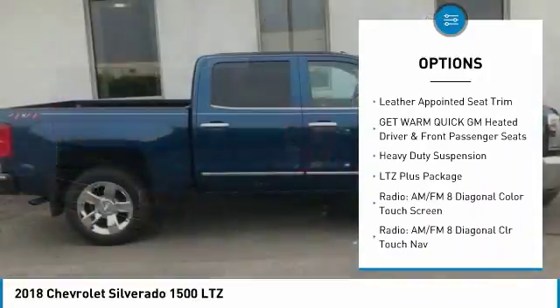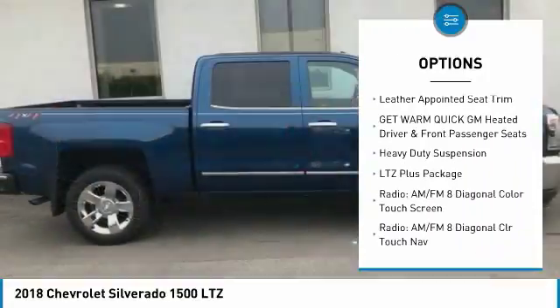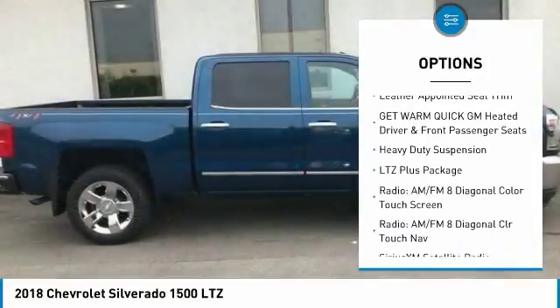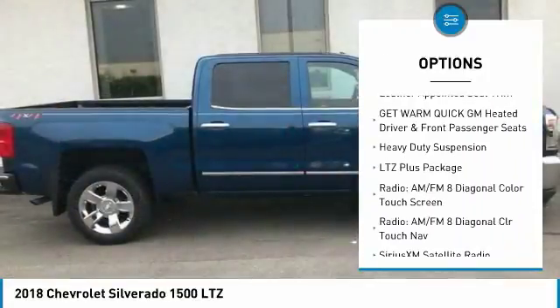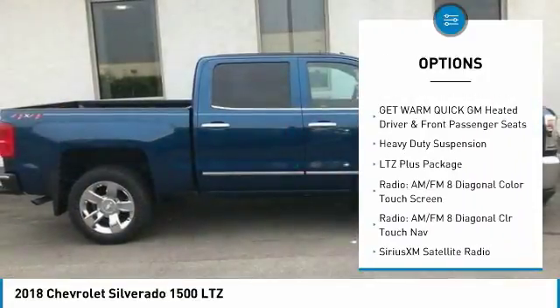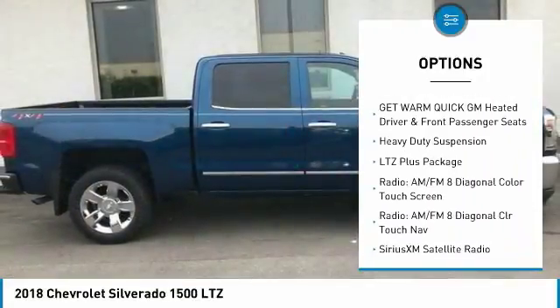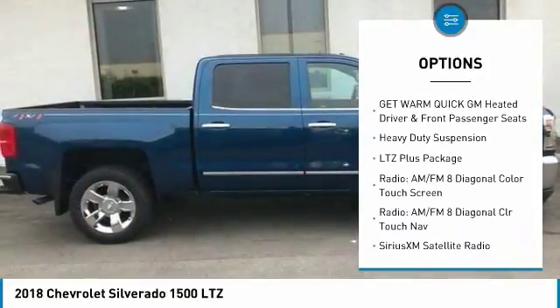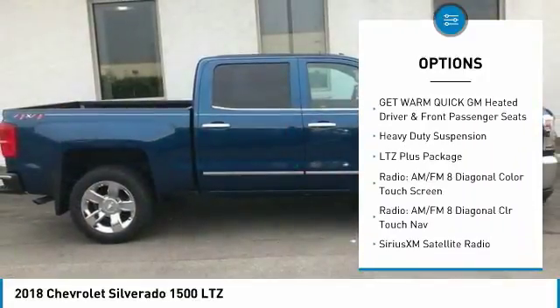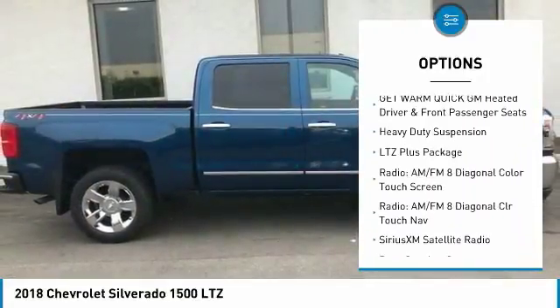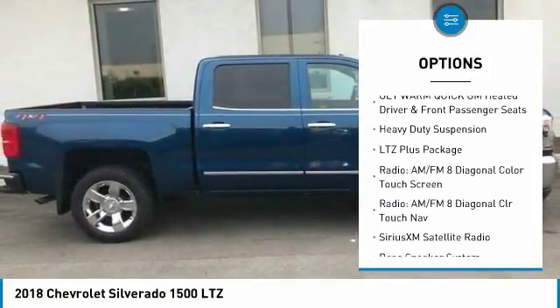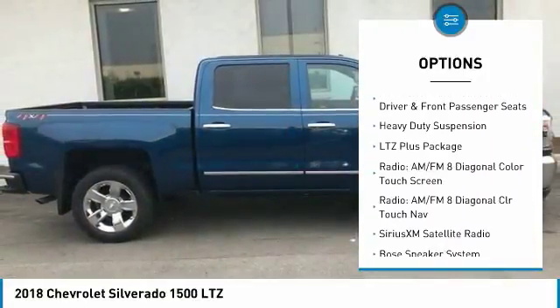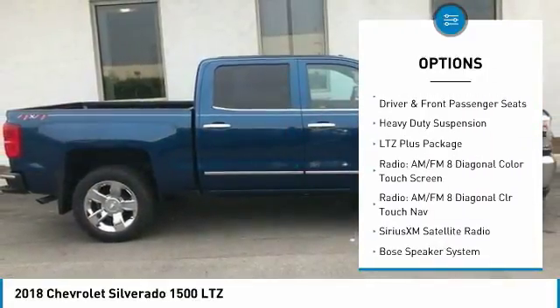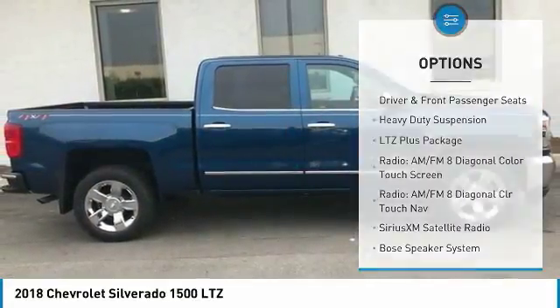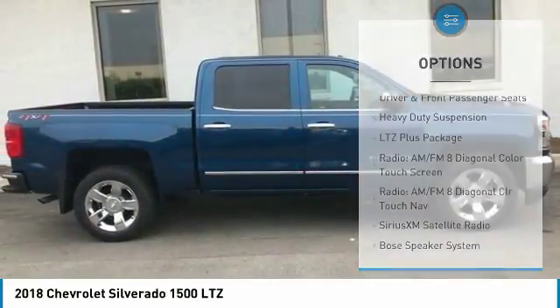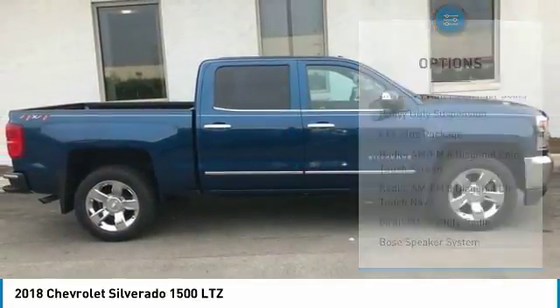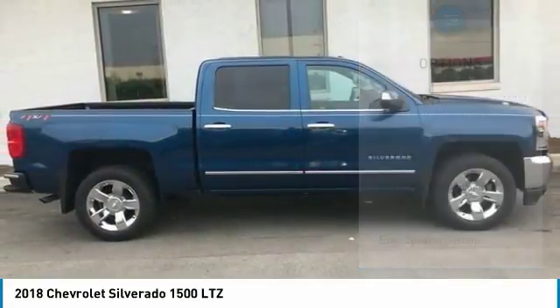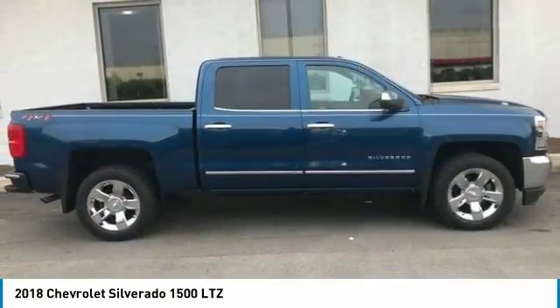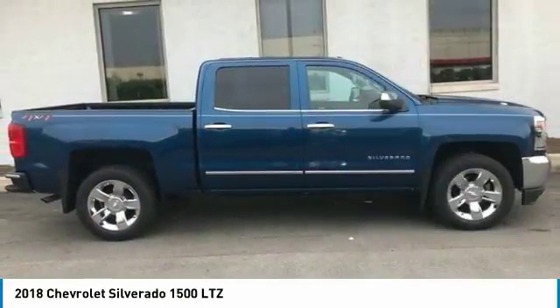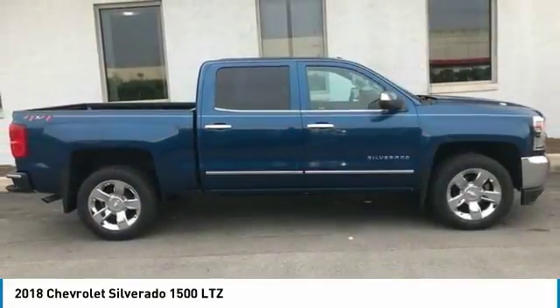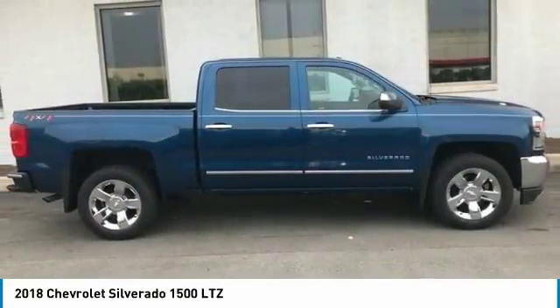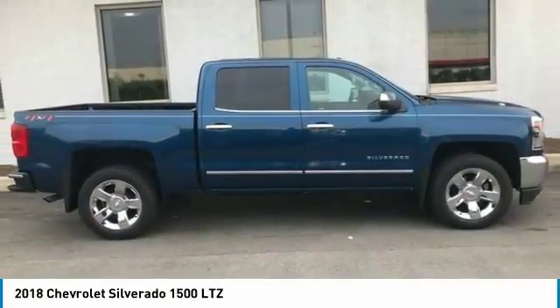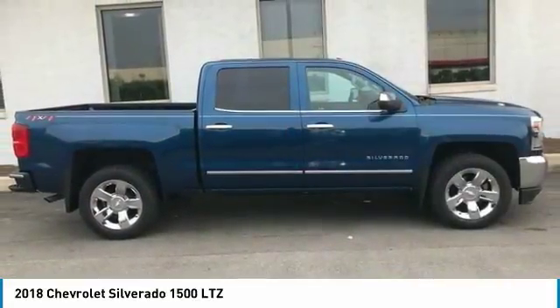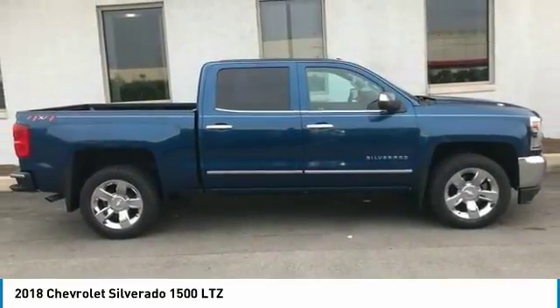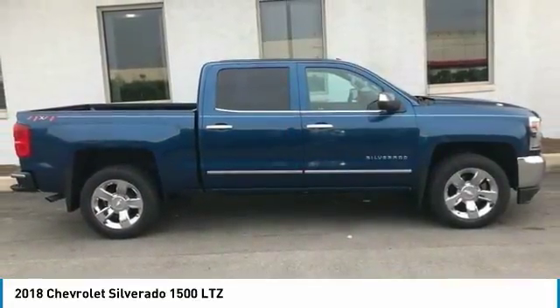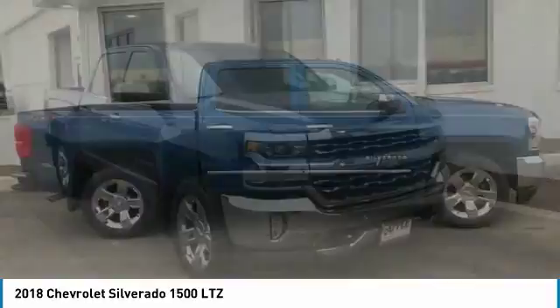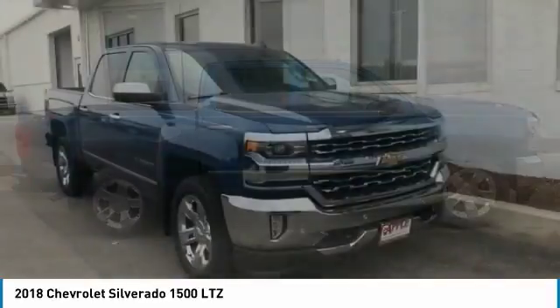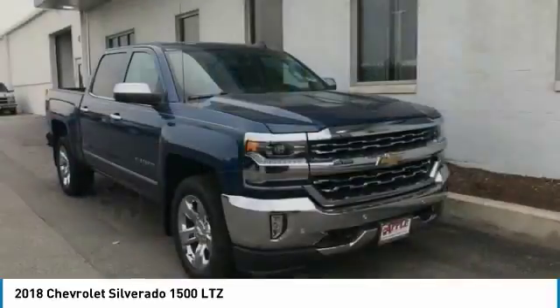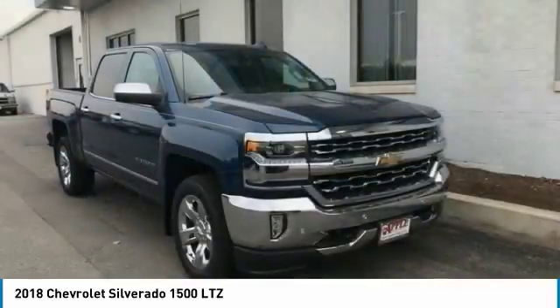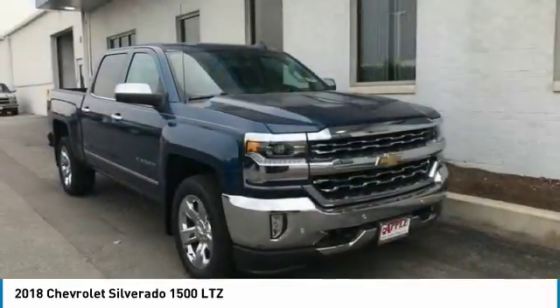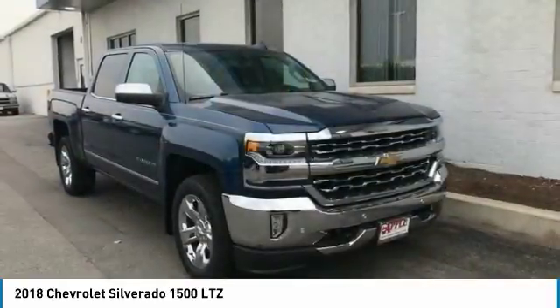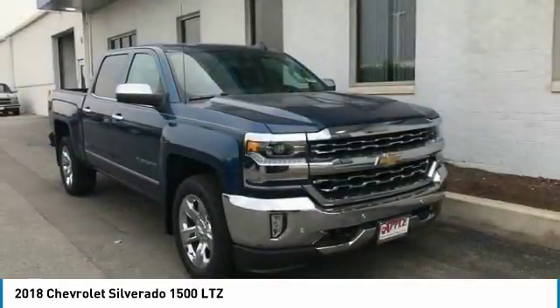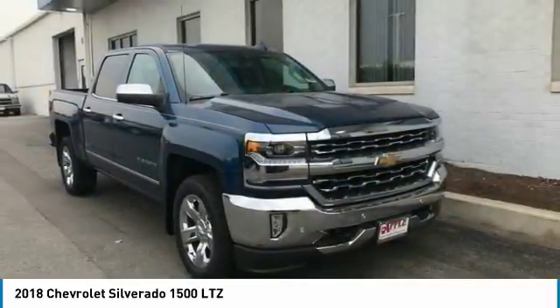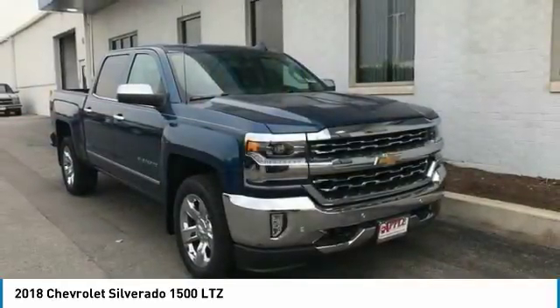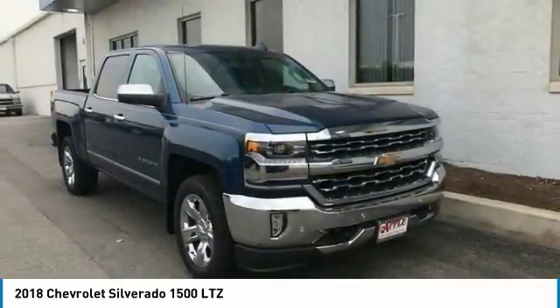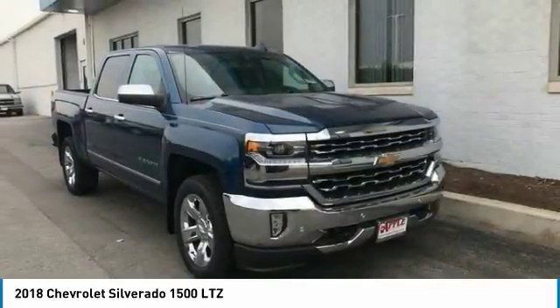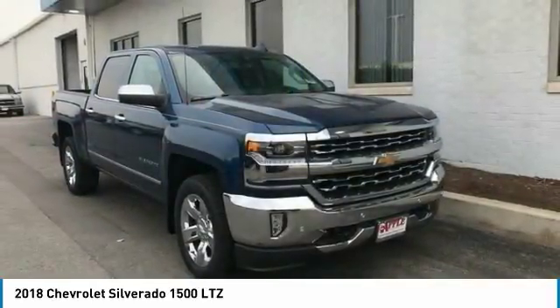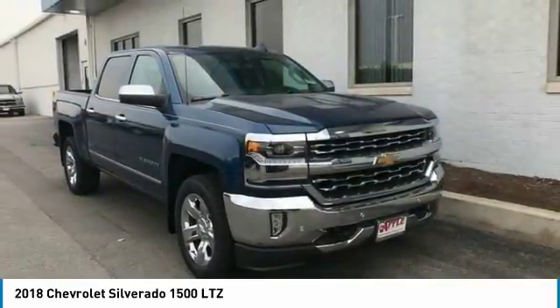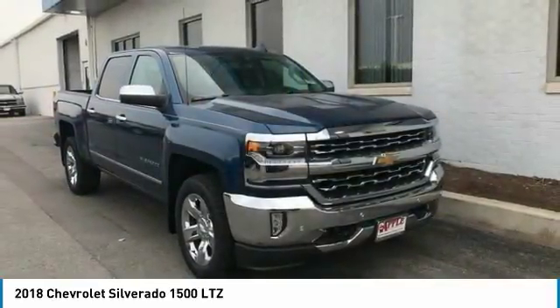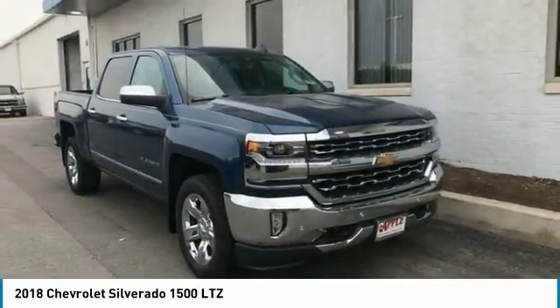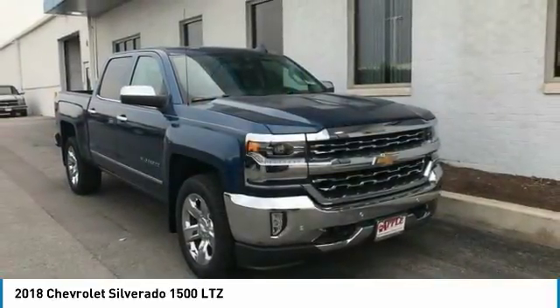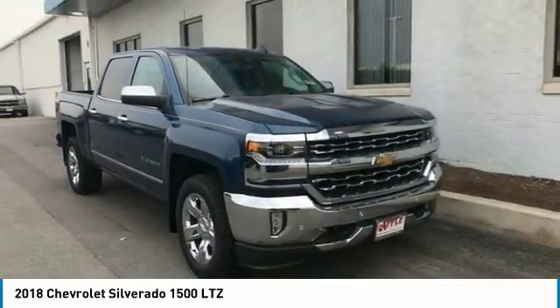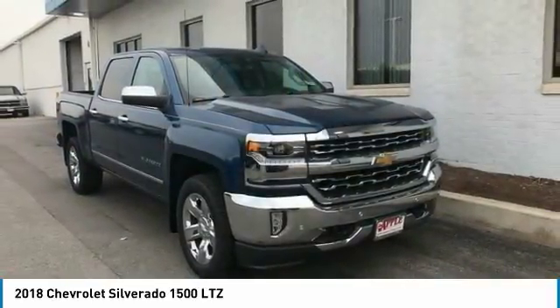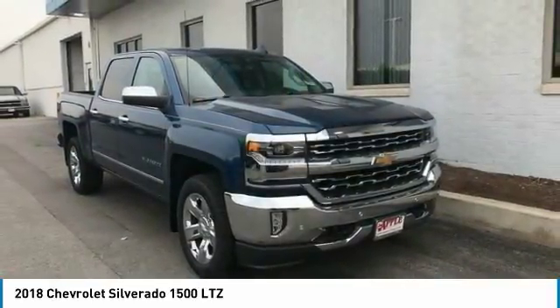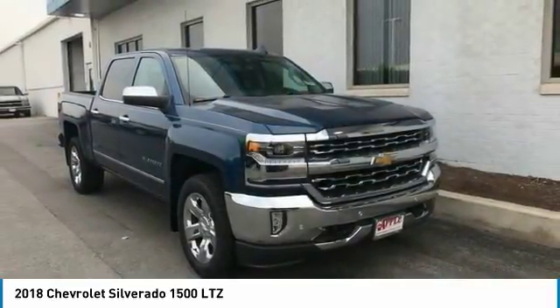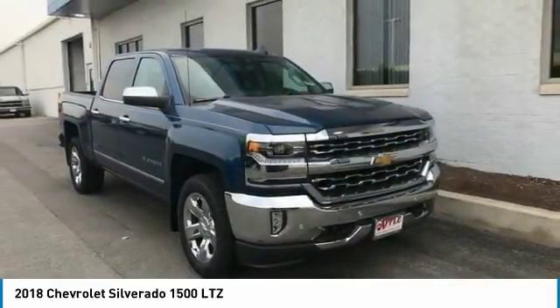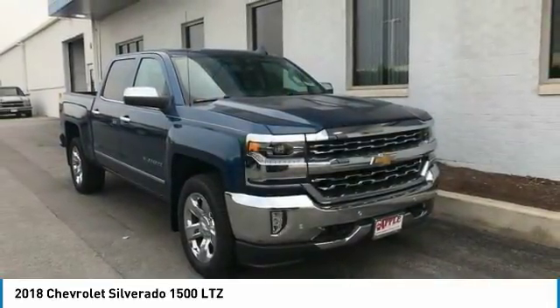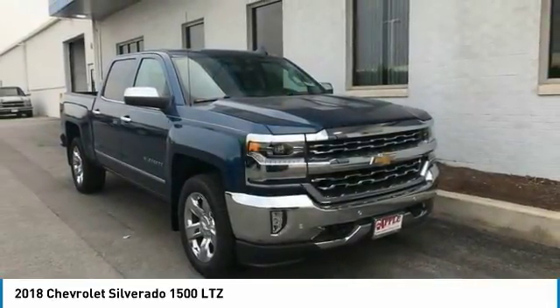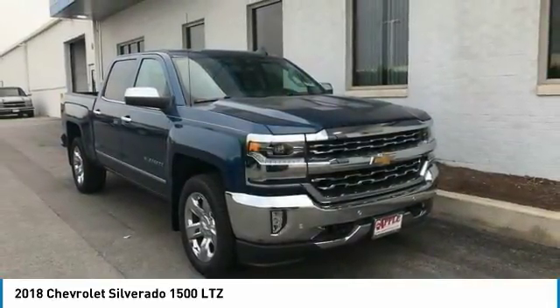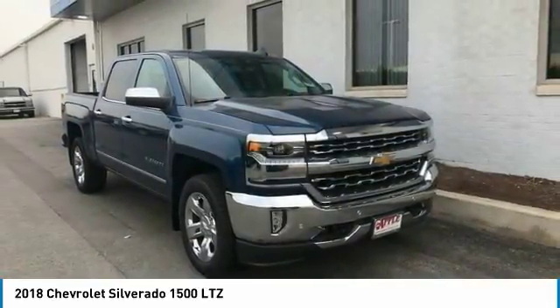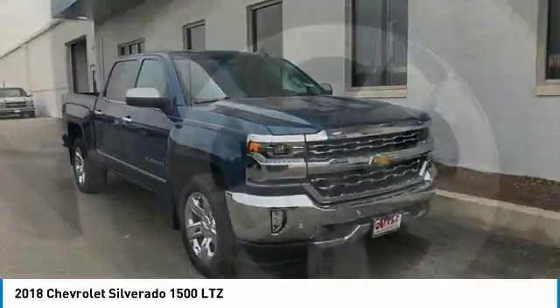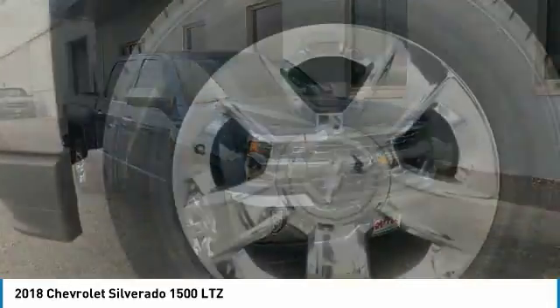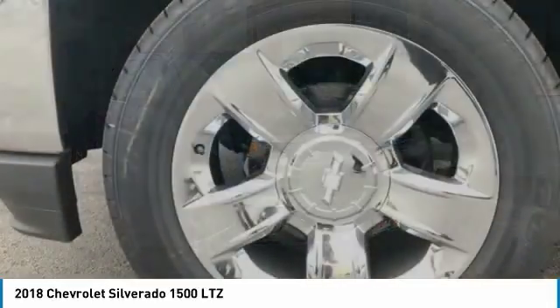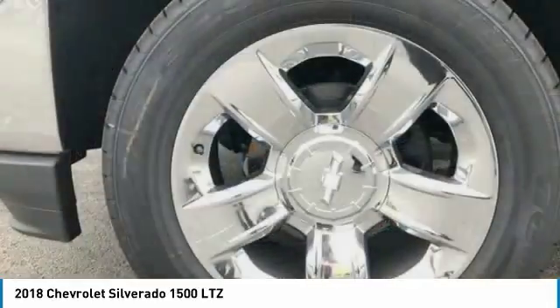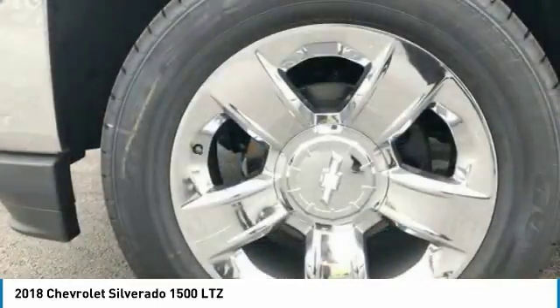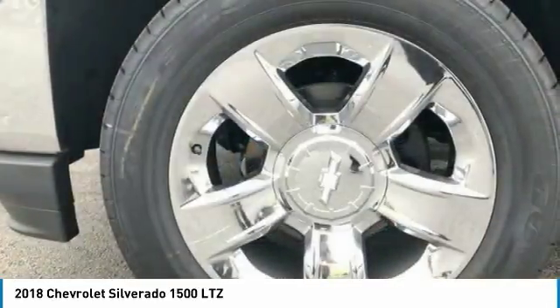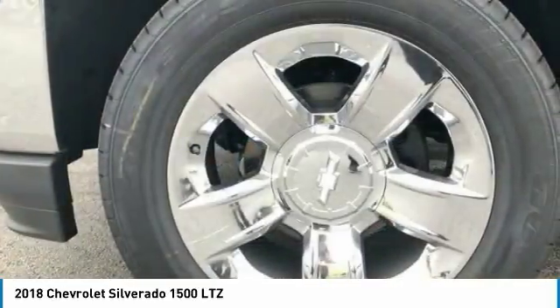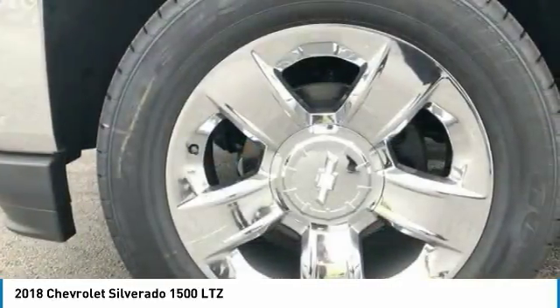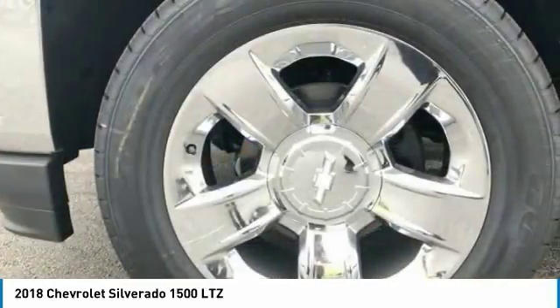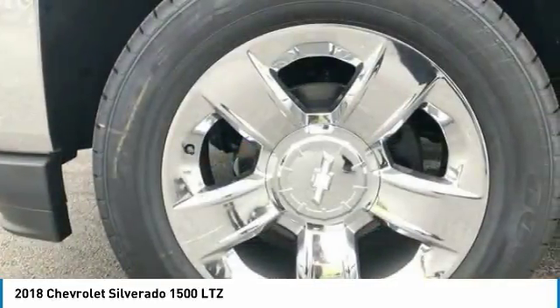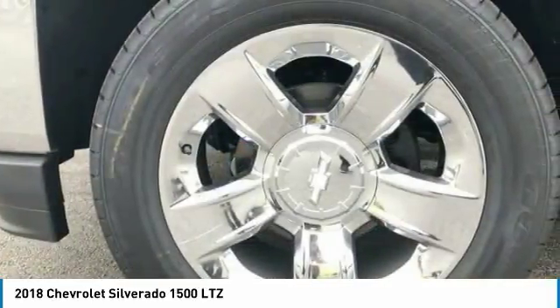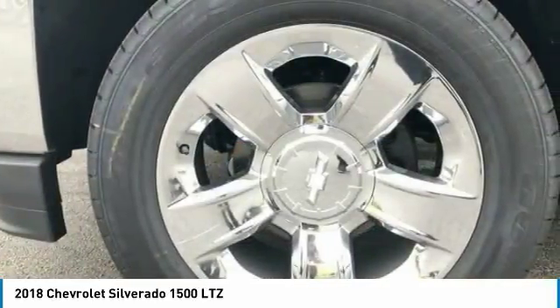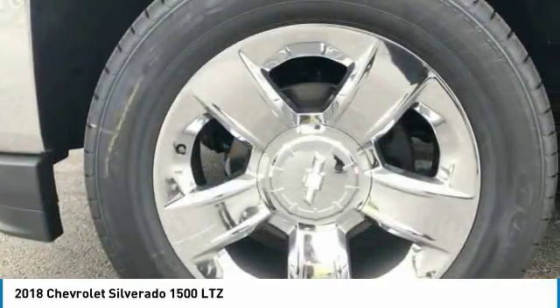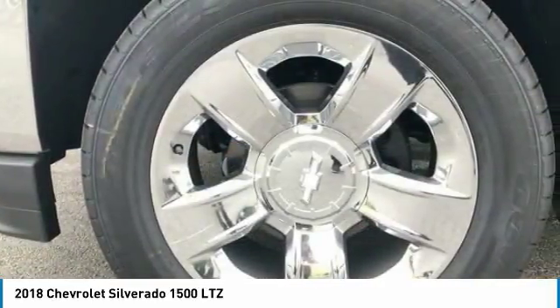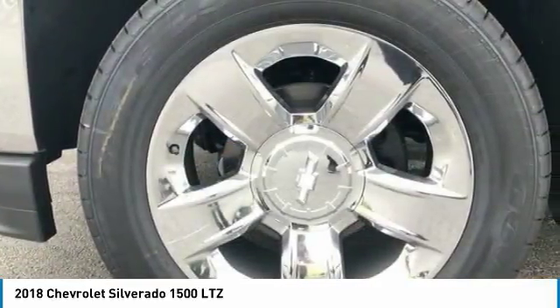Power steering, chrome mirror caps, four-wheel disc brakes, universal garage door opener, center armrest.